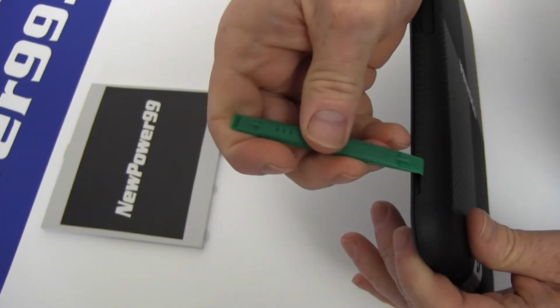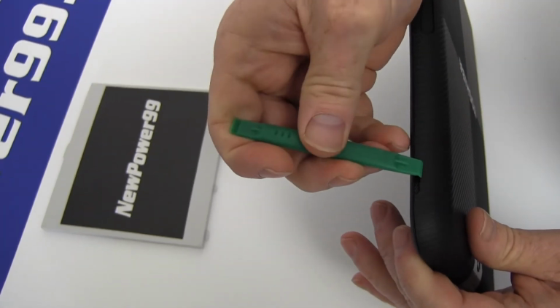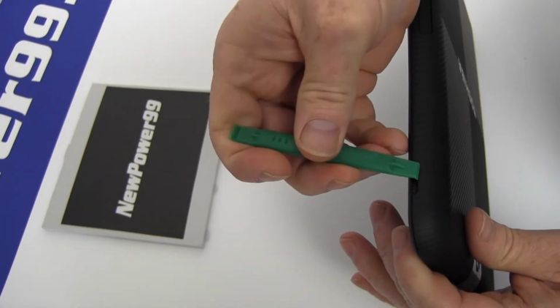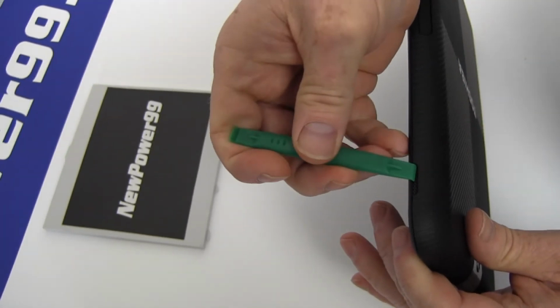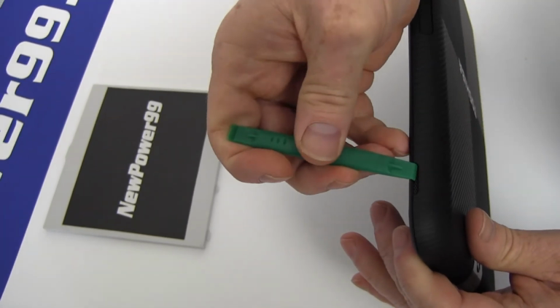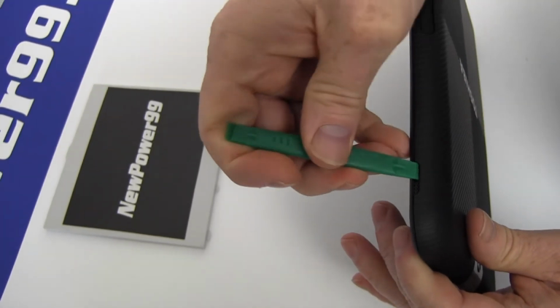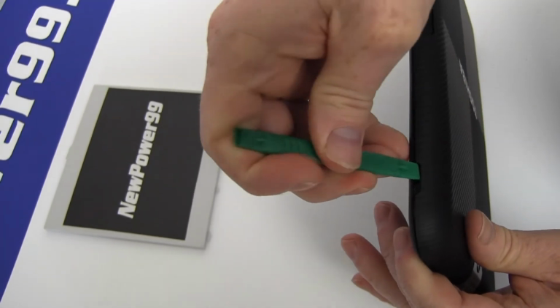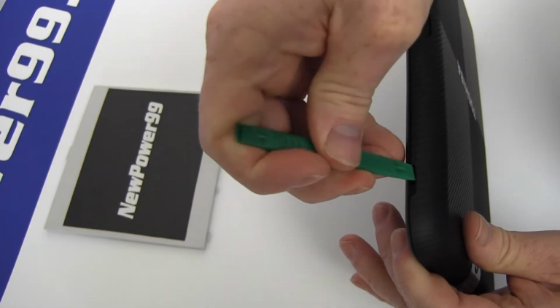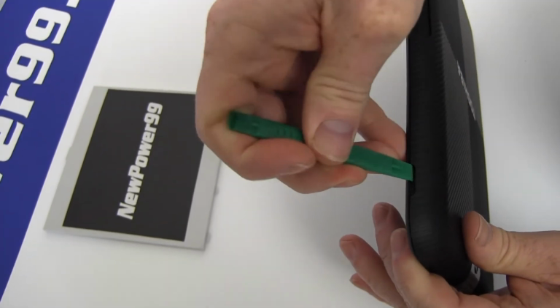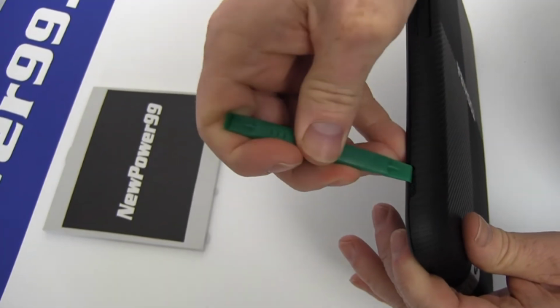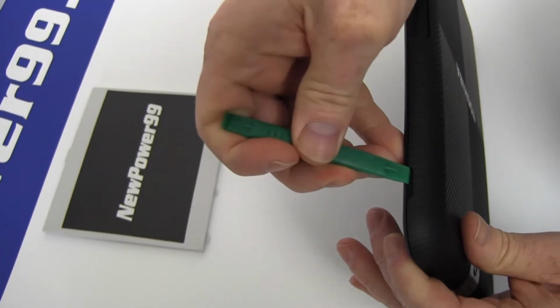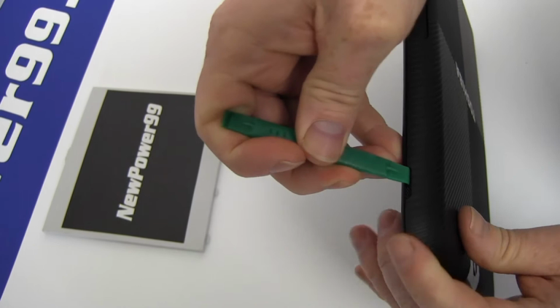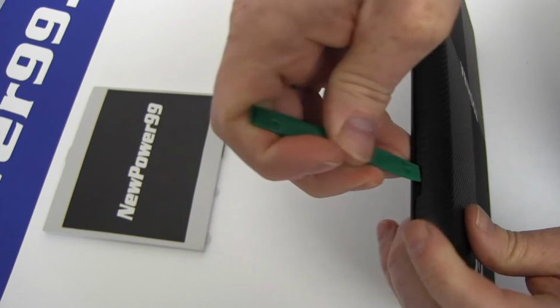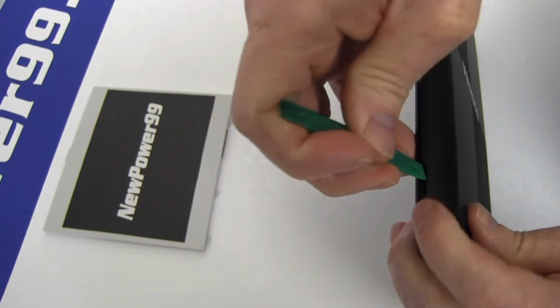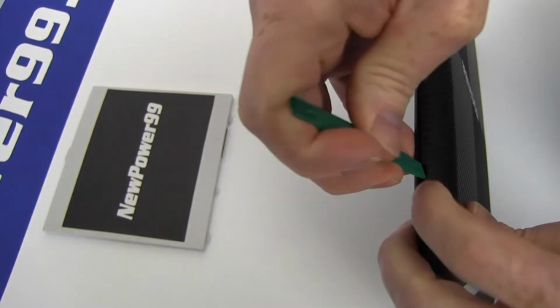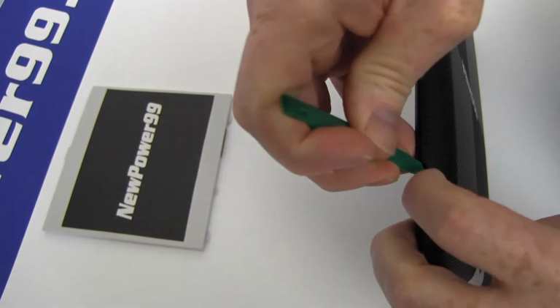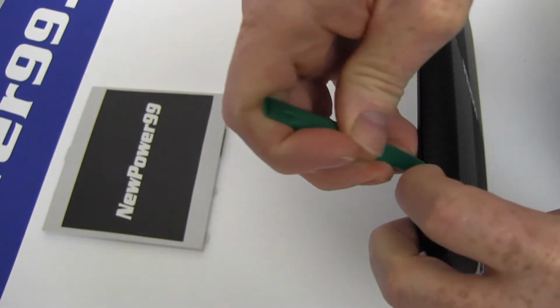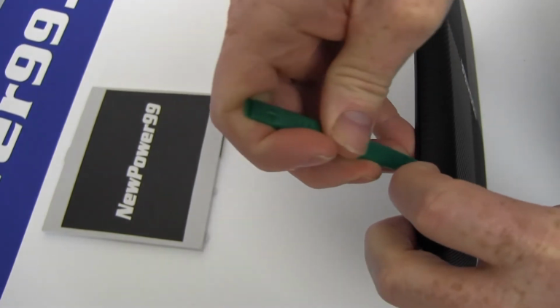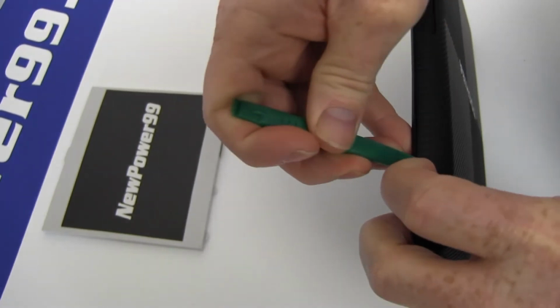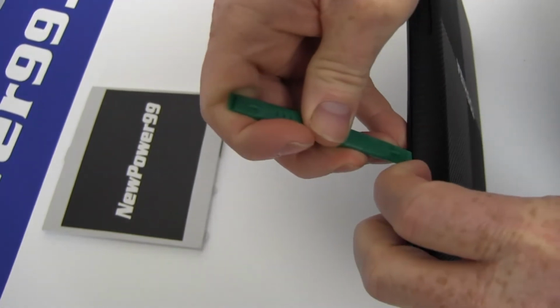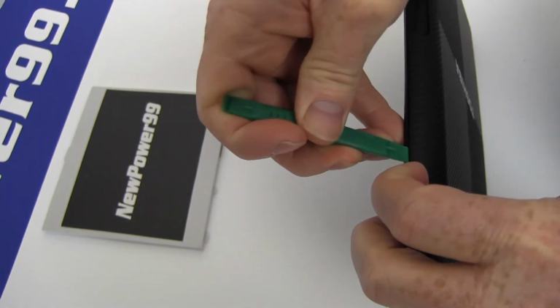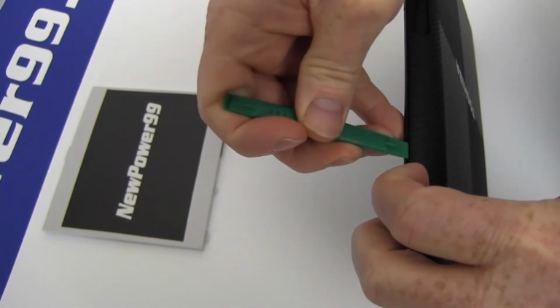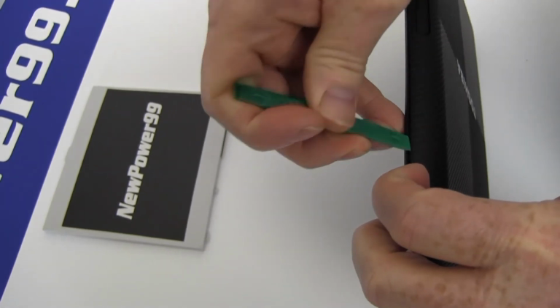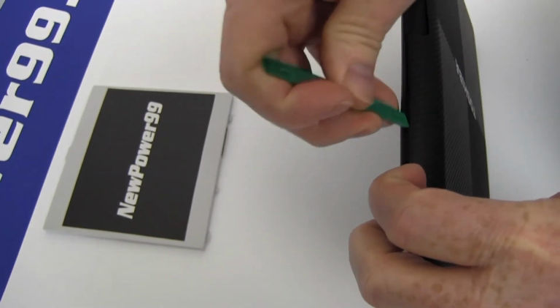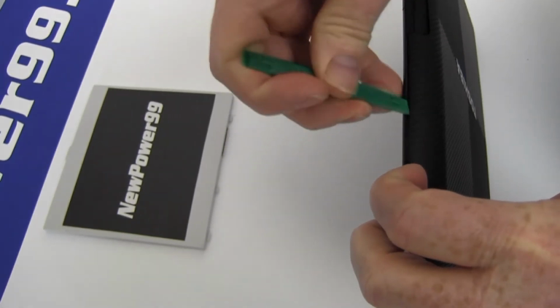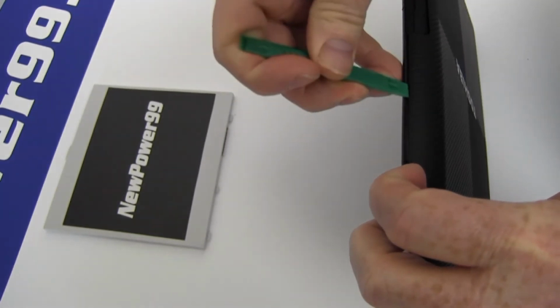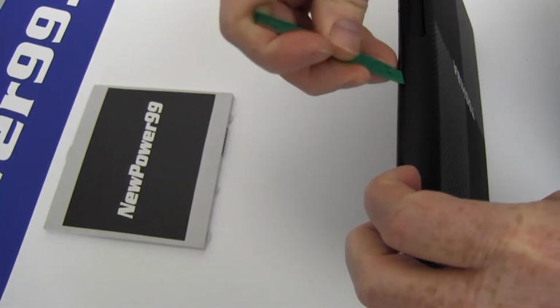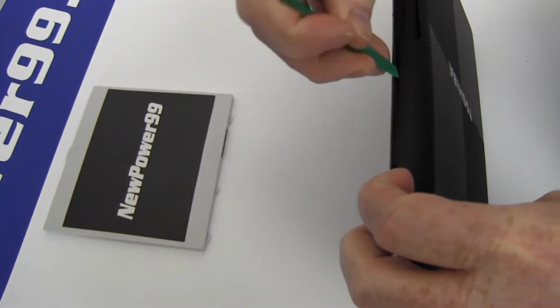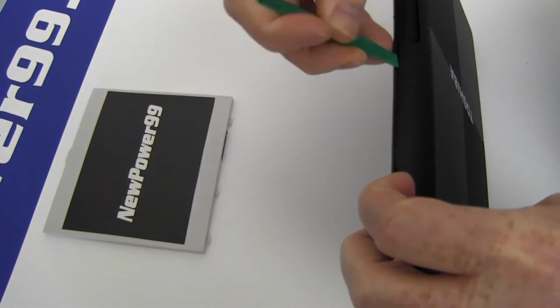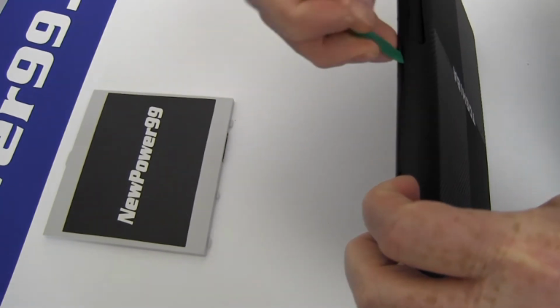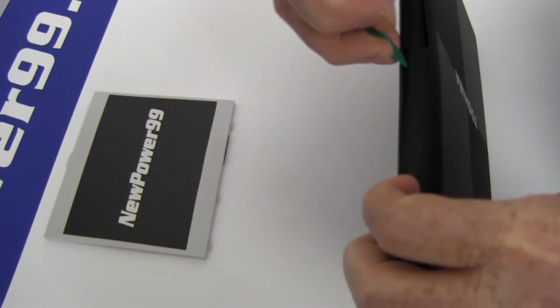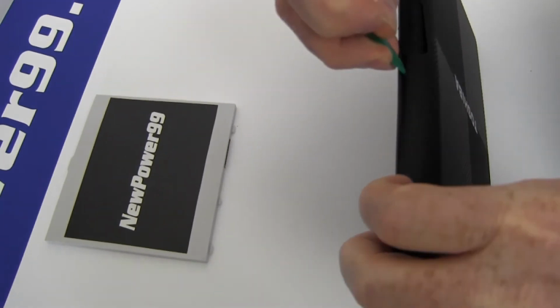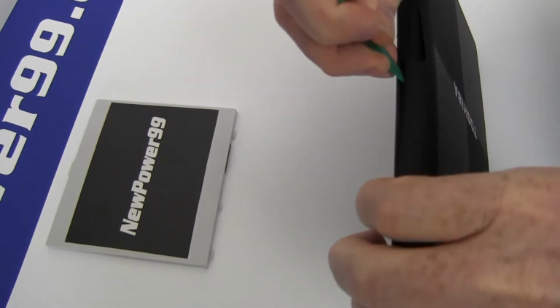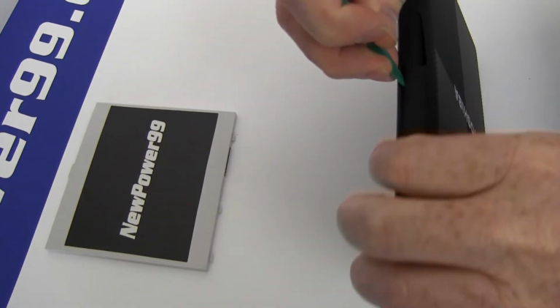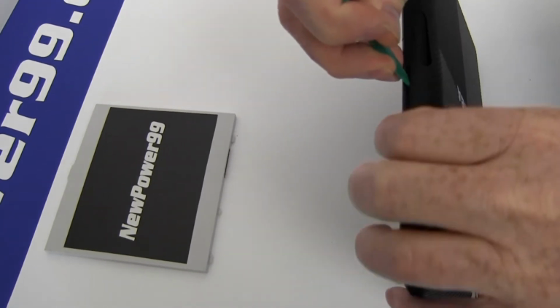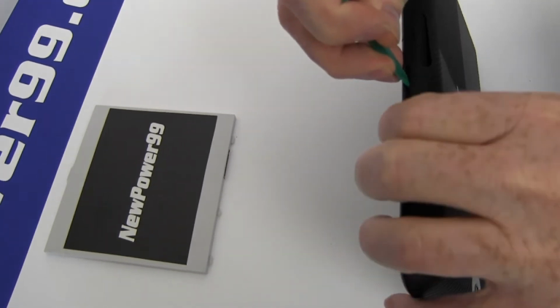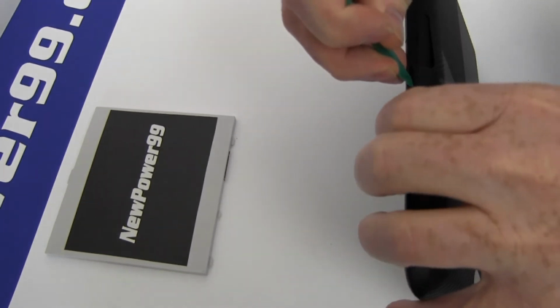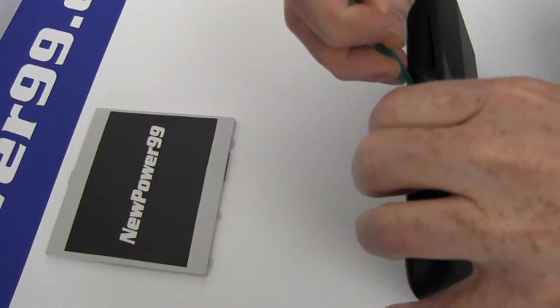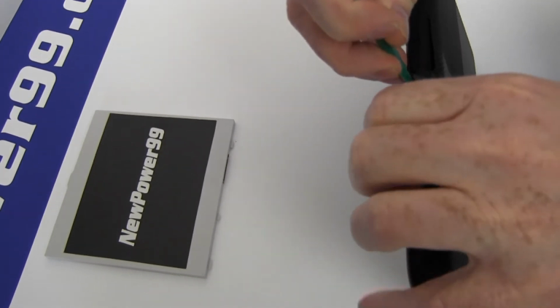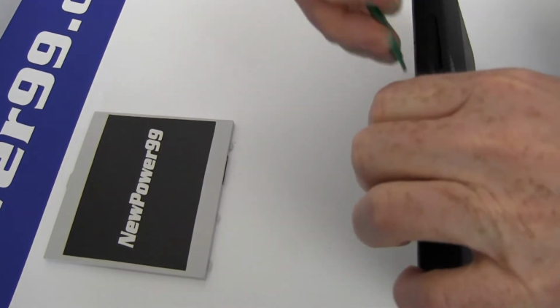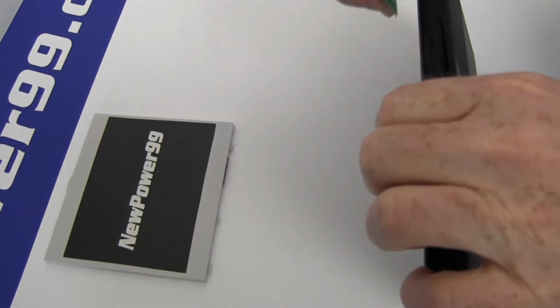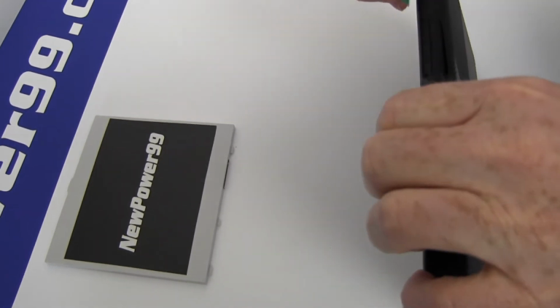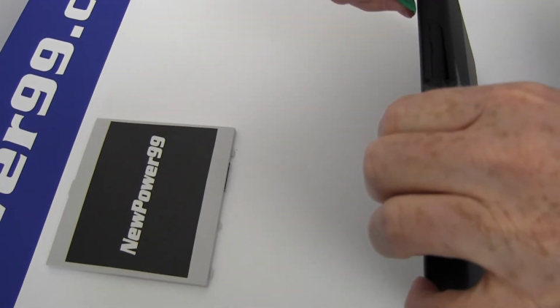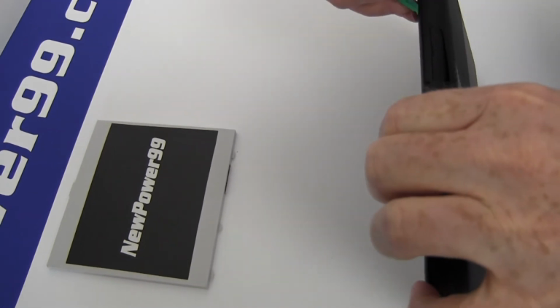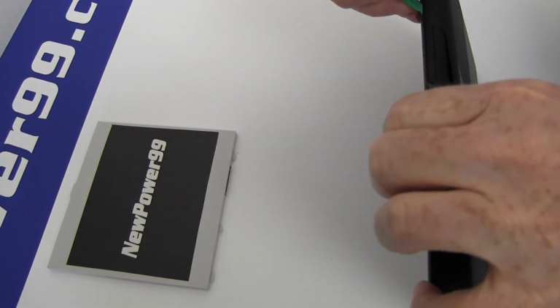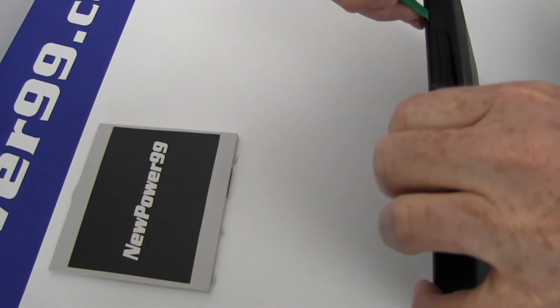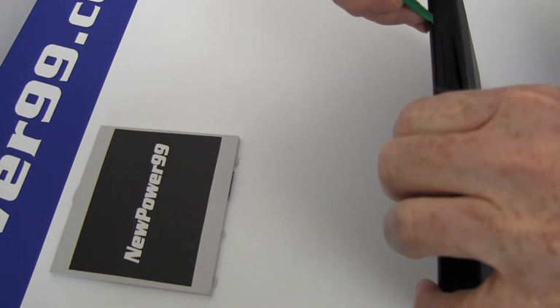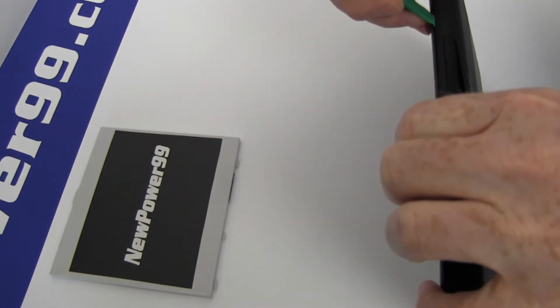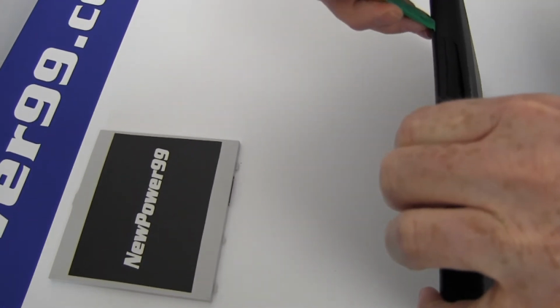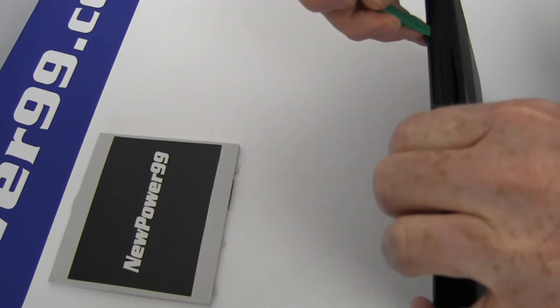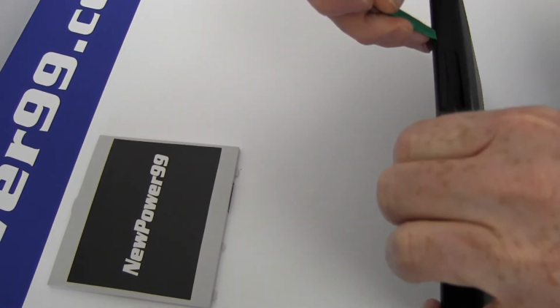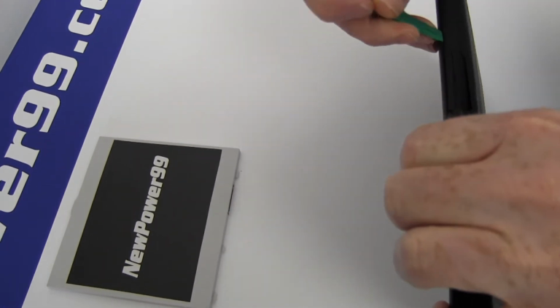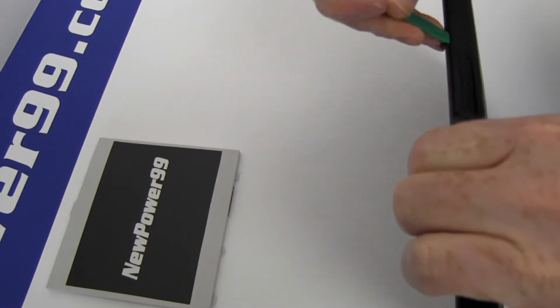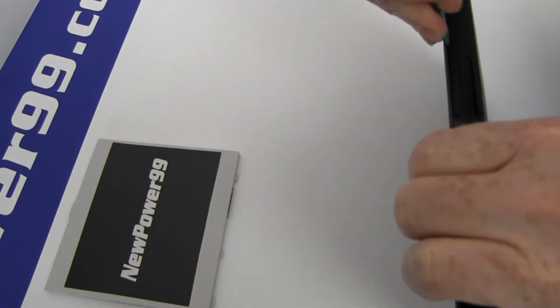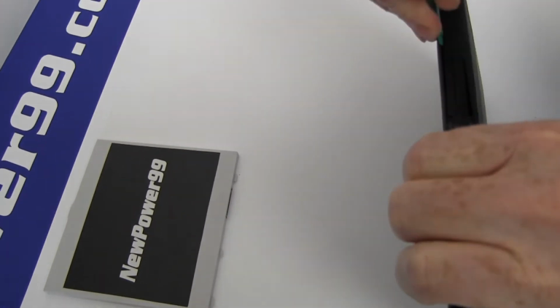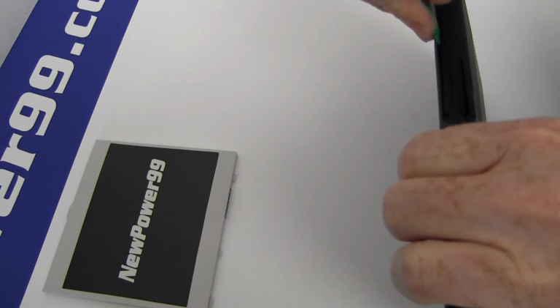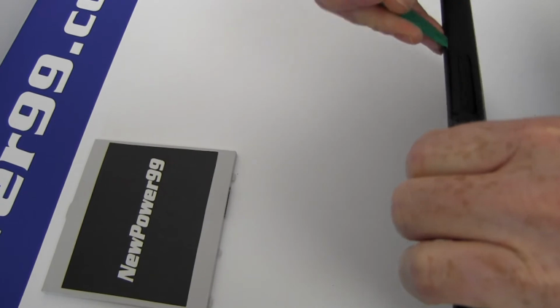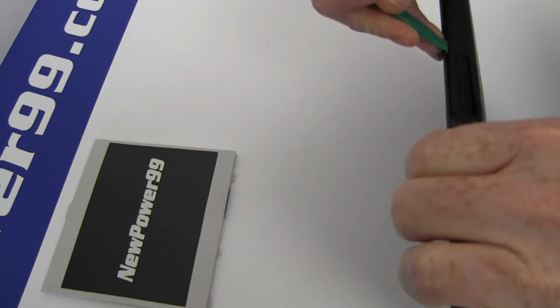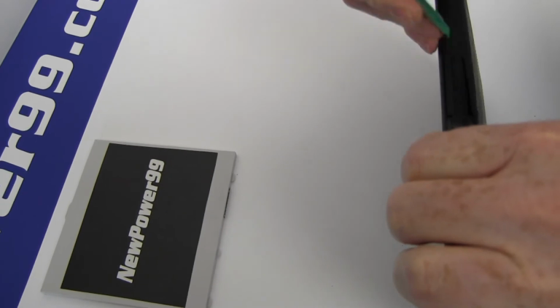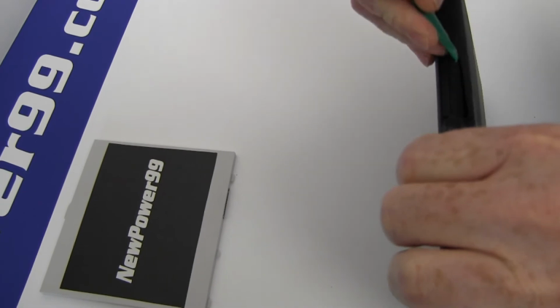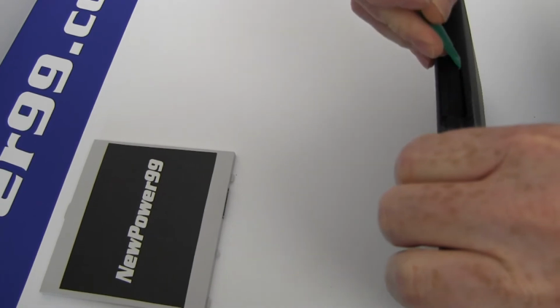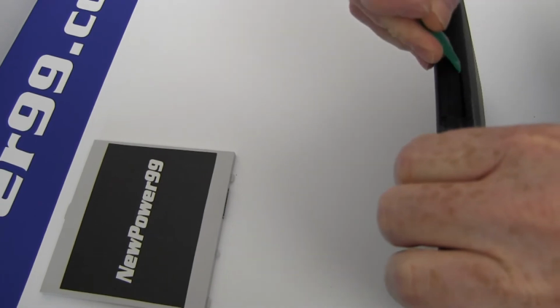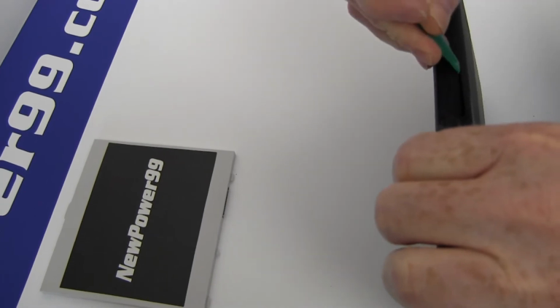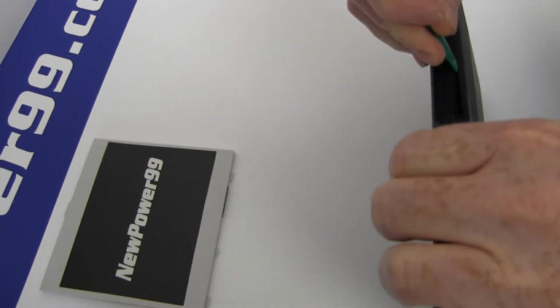Begin by using the special tool provided in your kit from NewPower99.com to detach the back cover from your device.